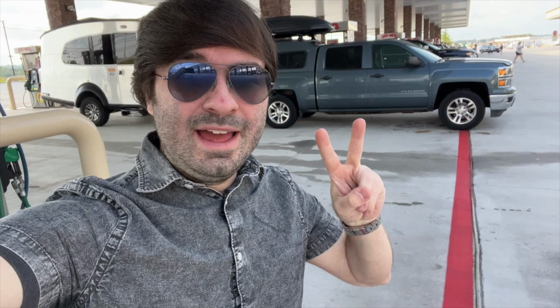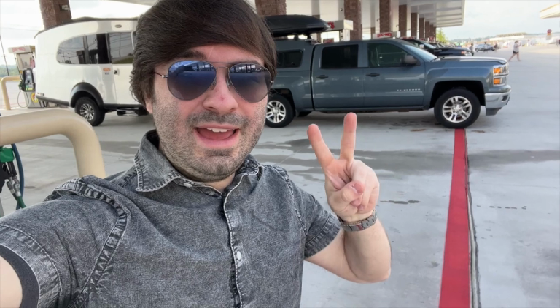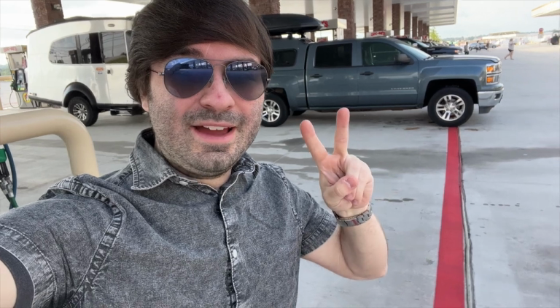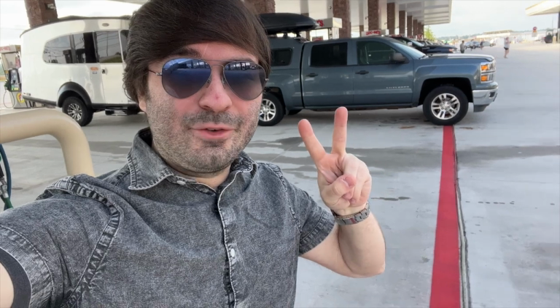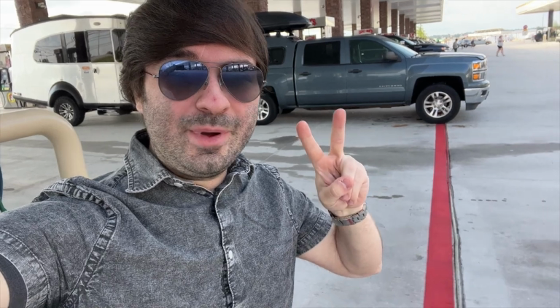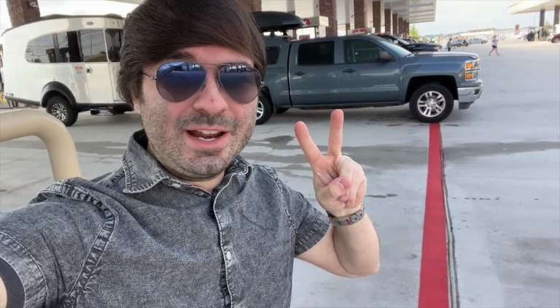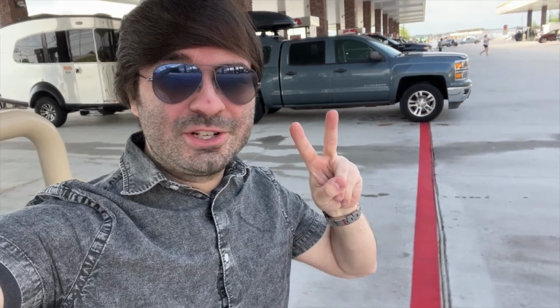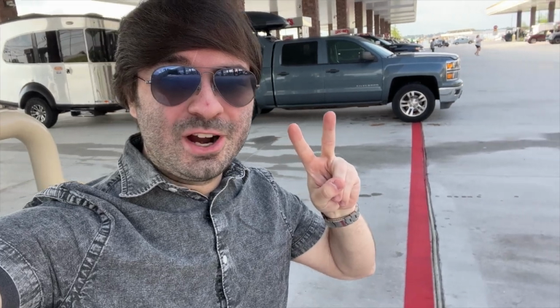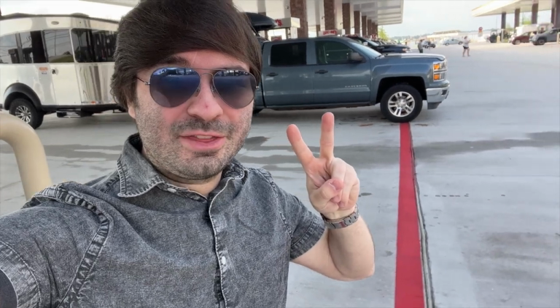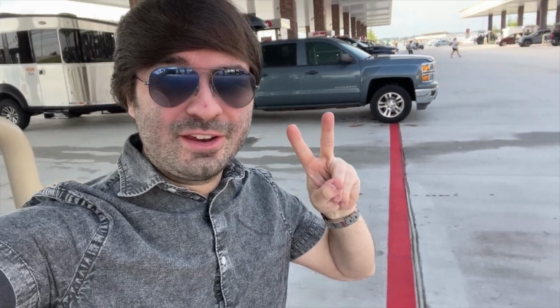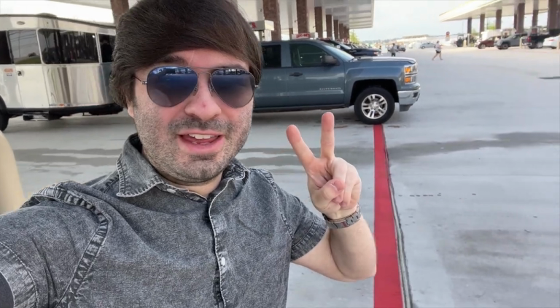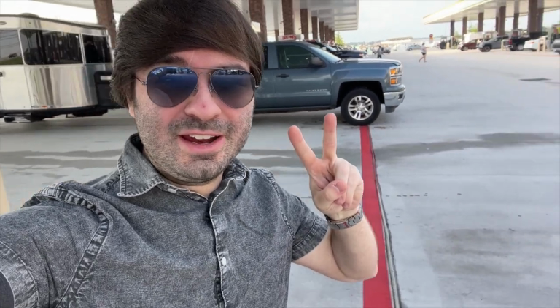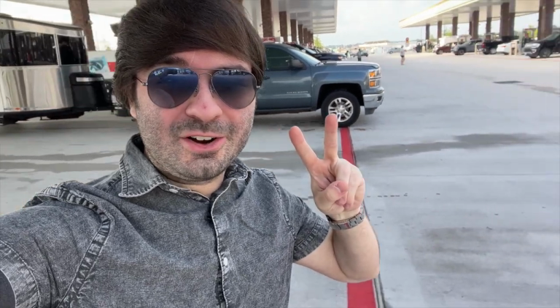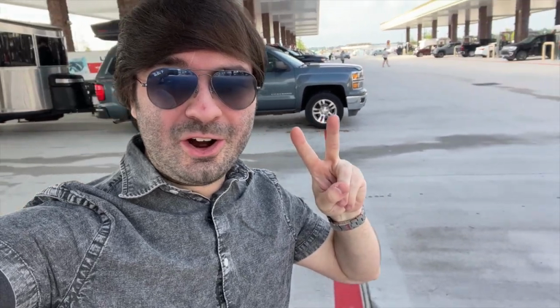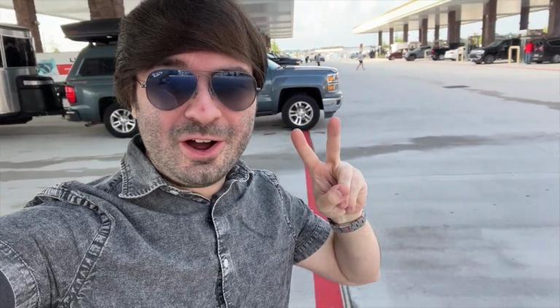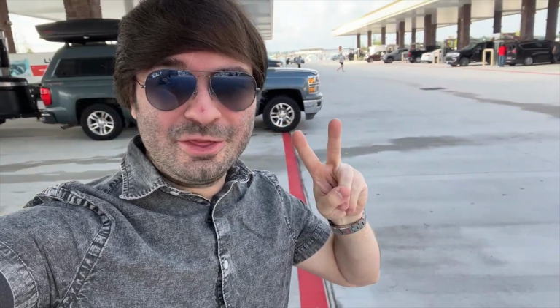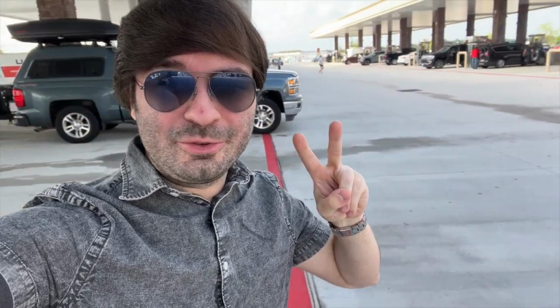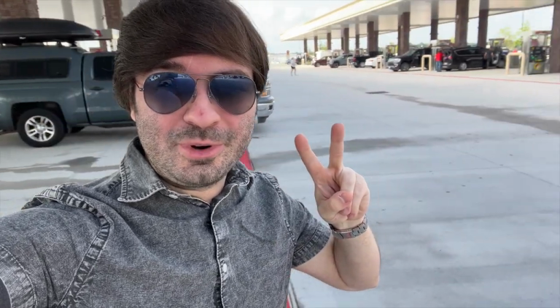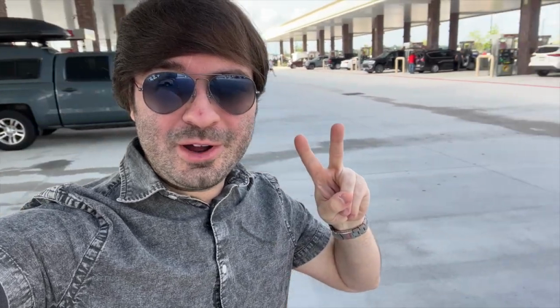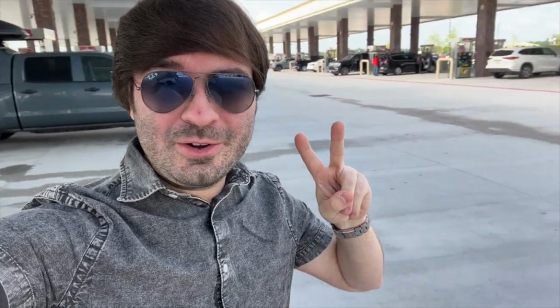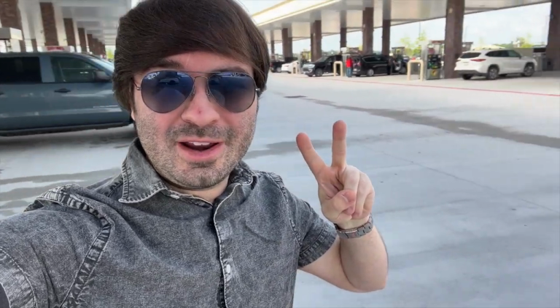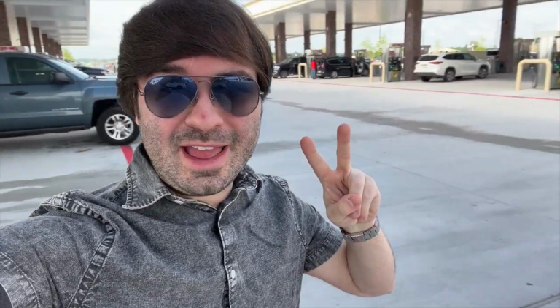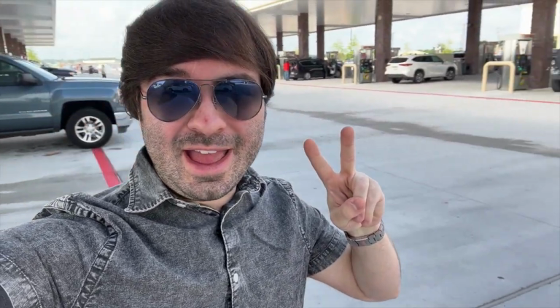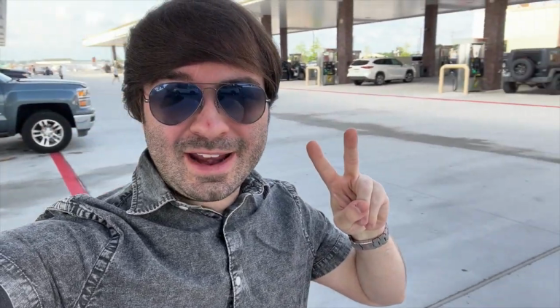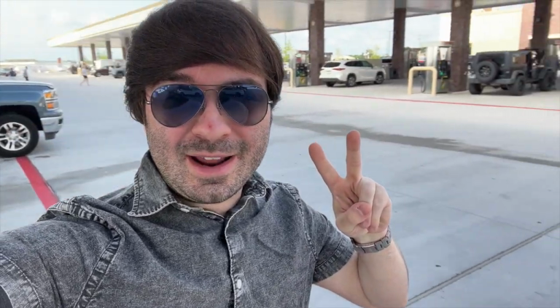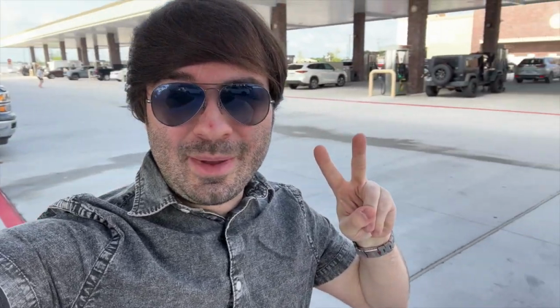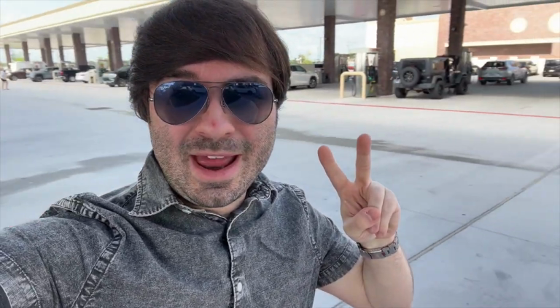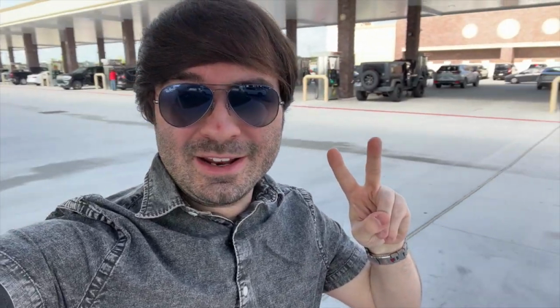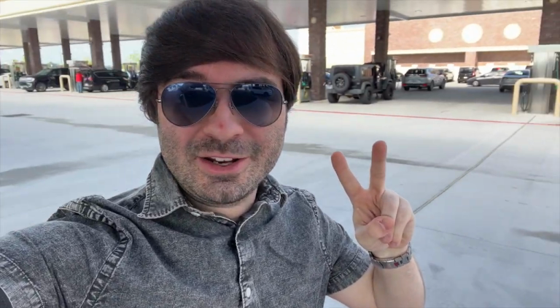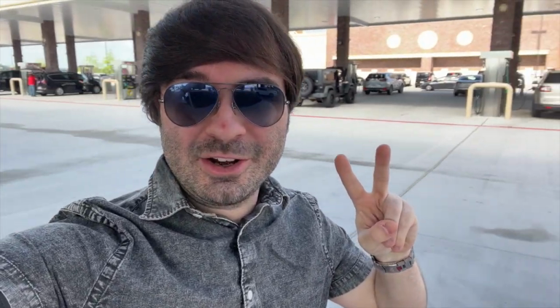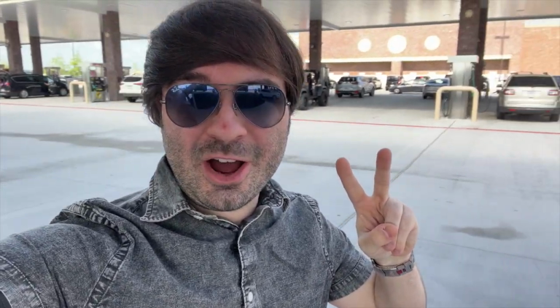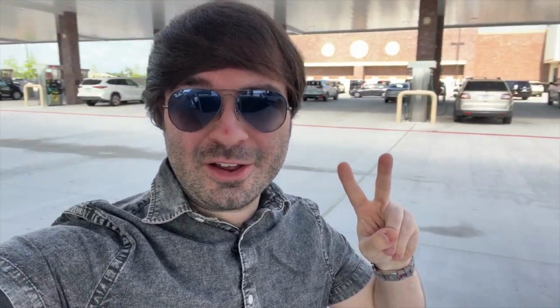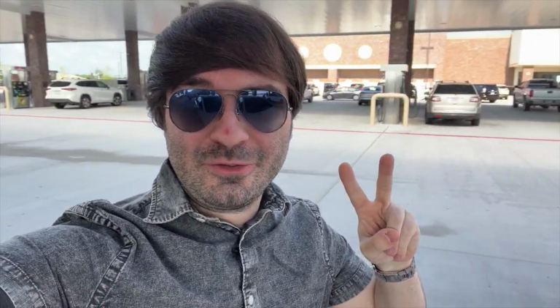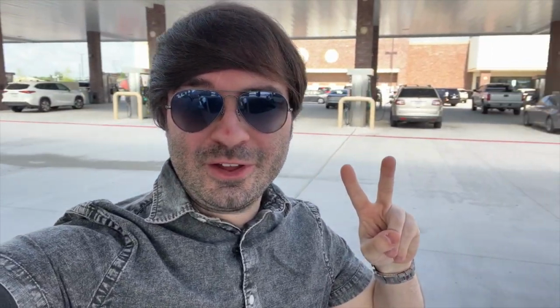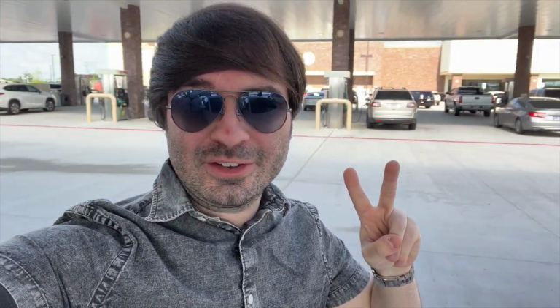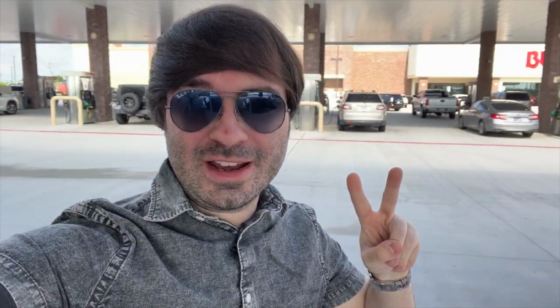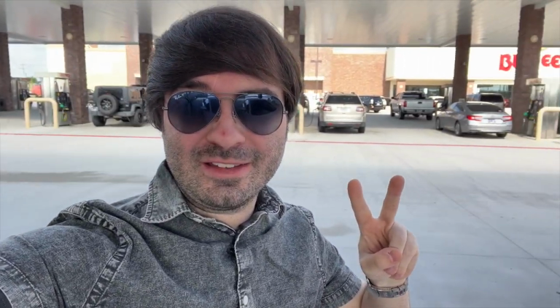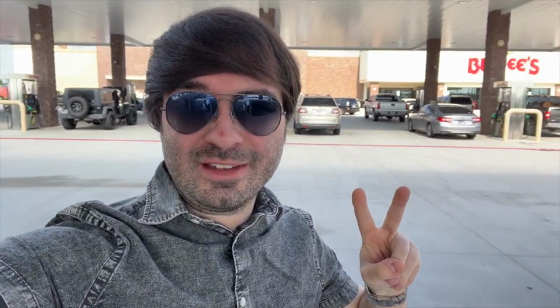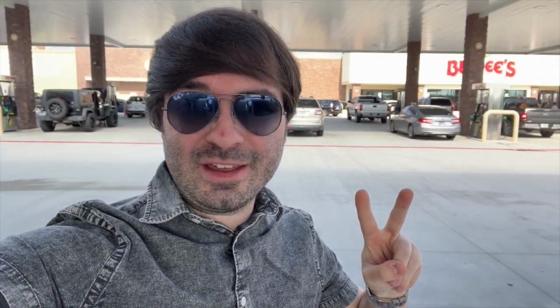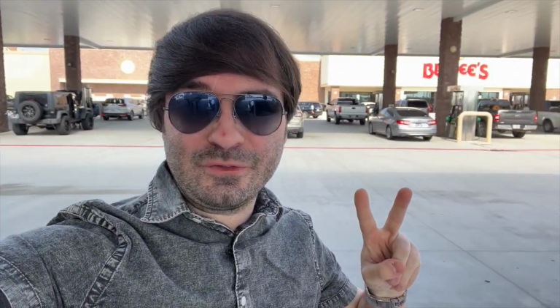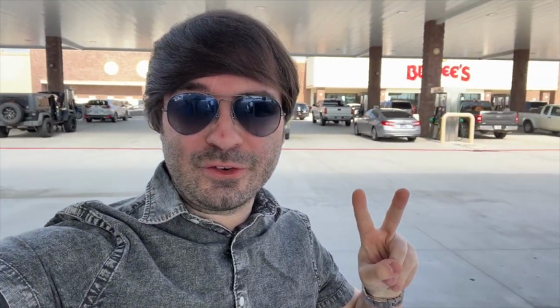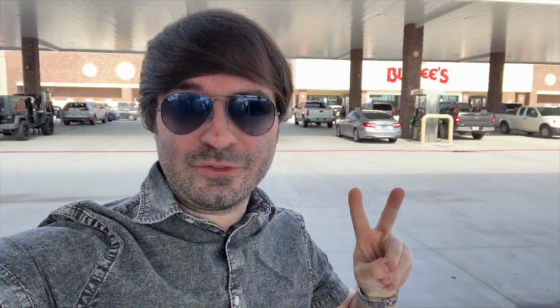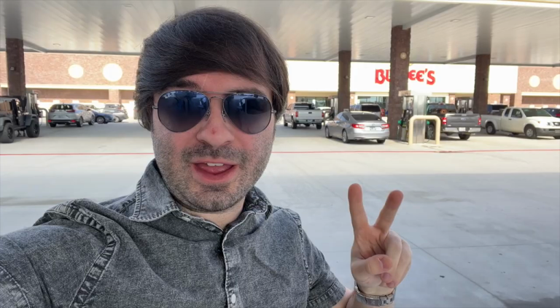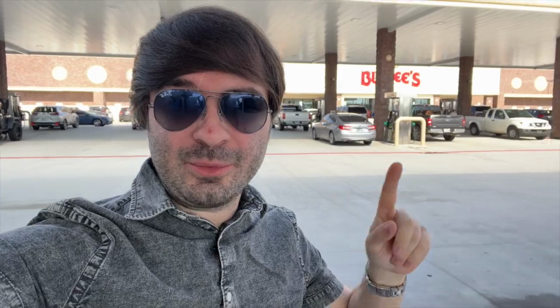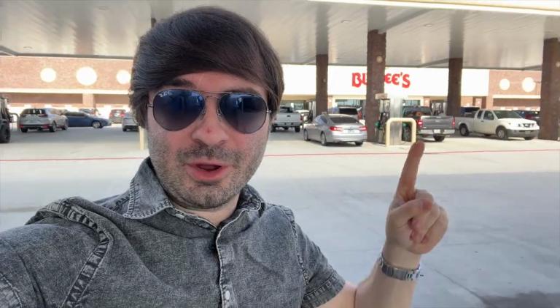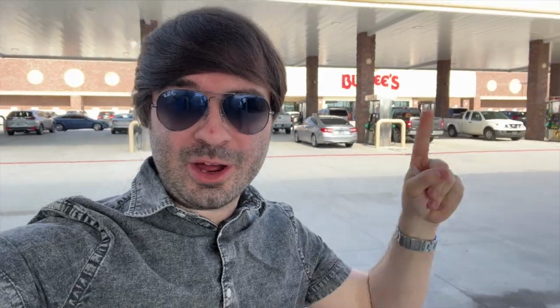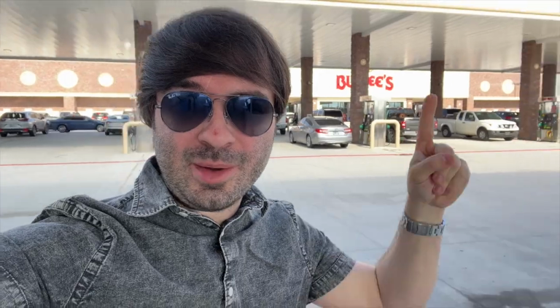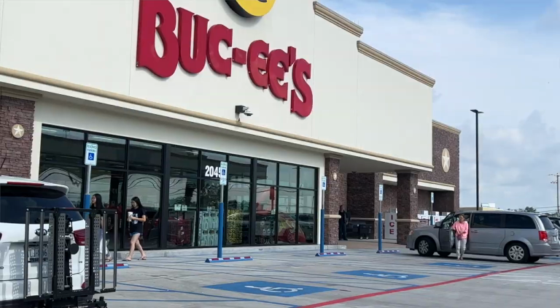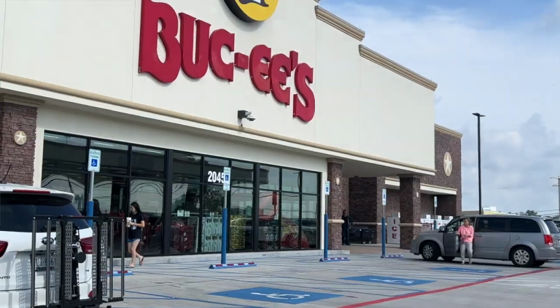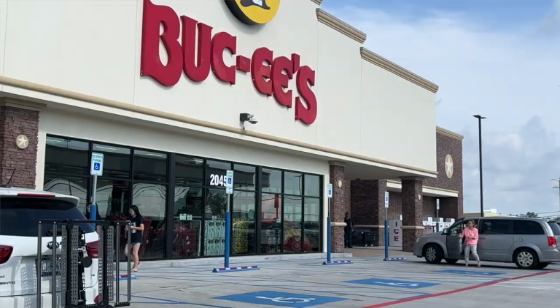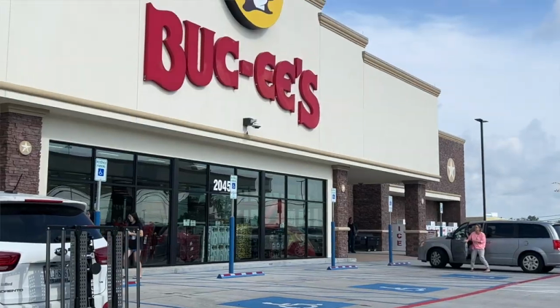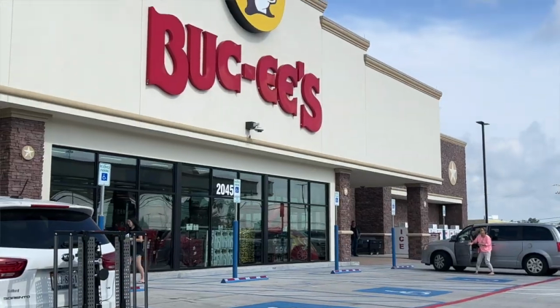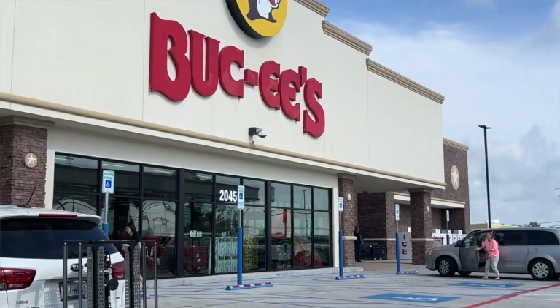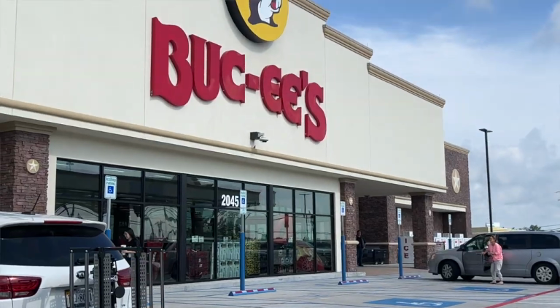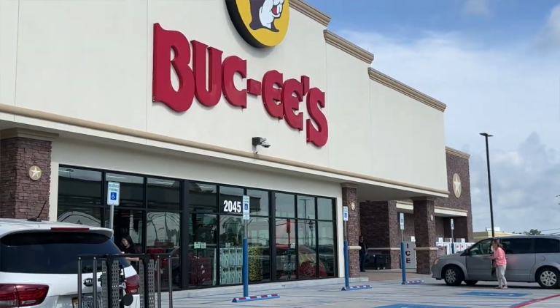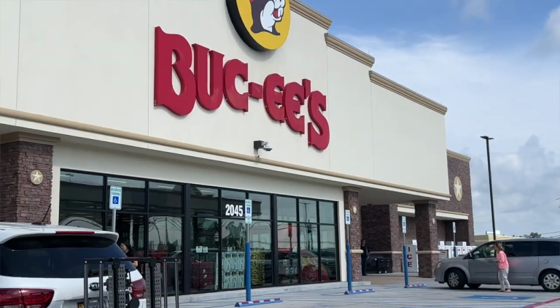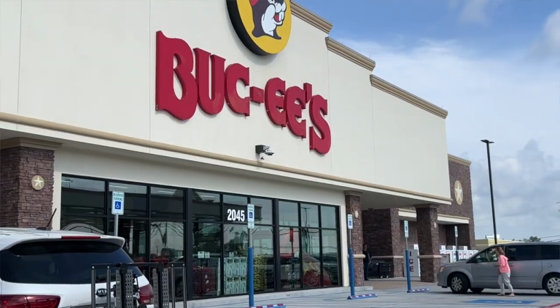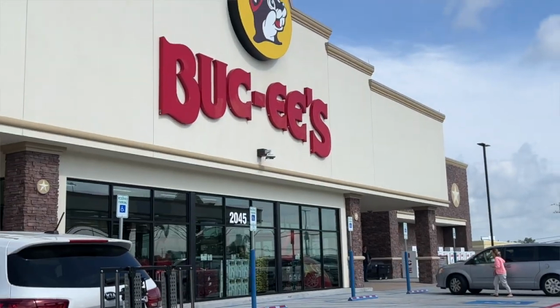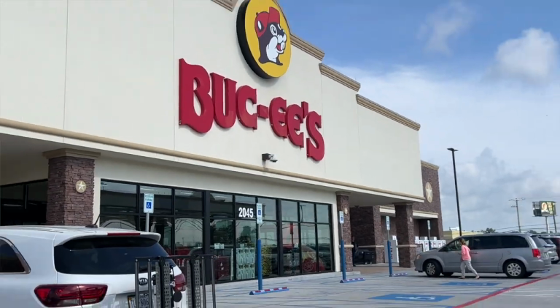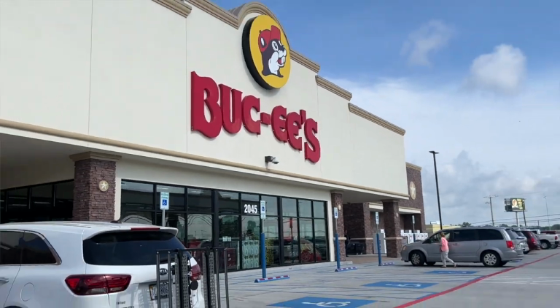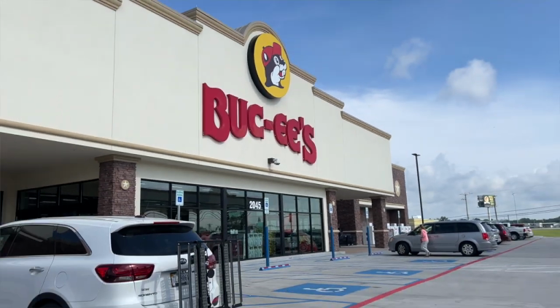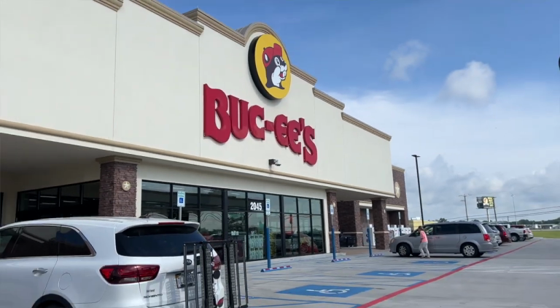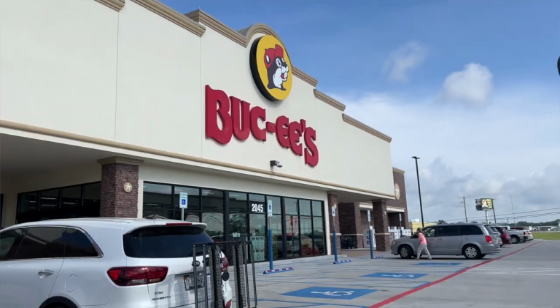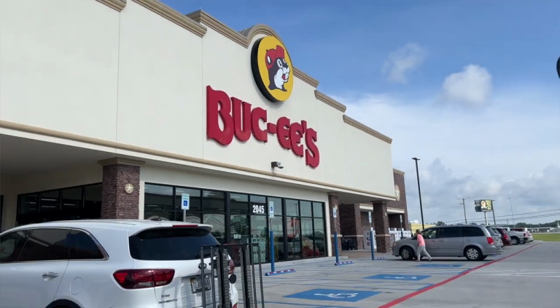Hey everybody, Jonathan here on the road and I'm headed to Knoxville, Tennessee for Fanboy Comic Con, but first gotta stop at Bucky's.